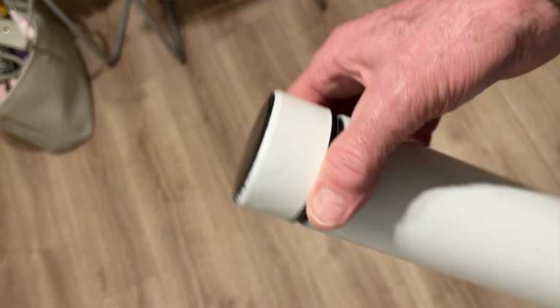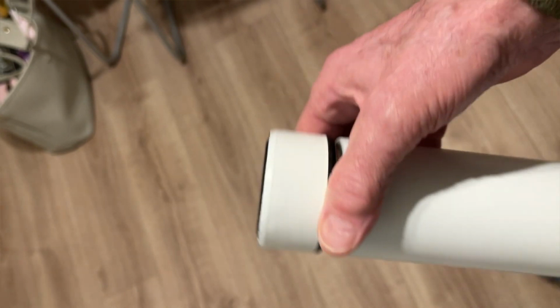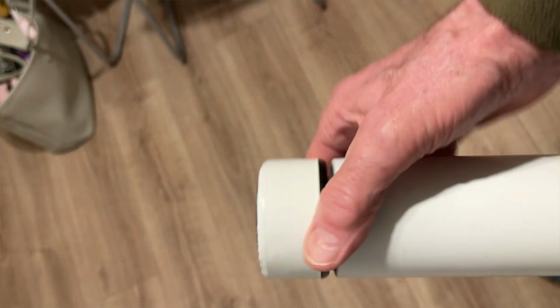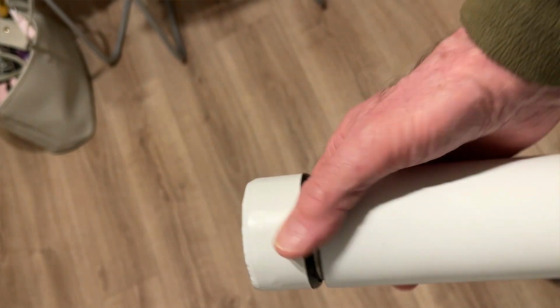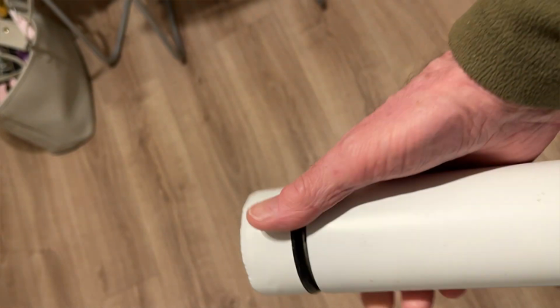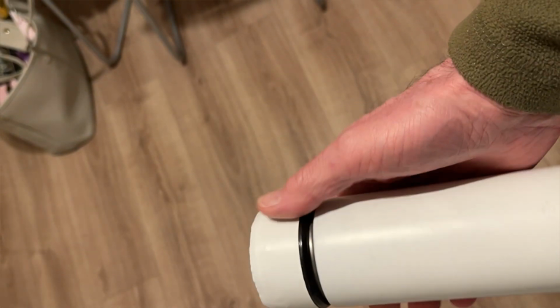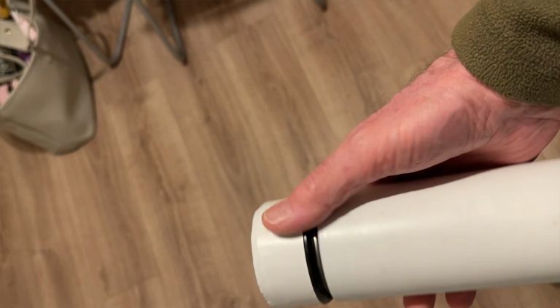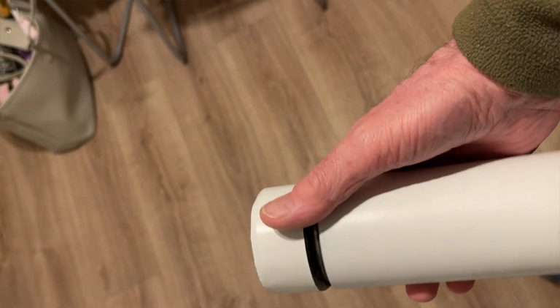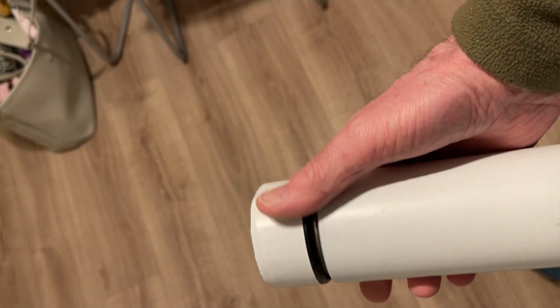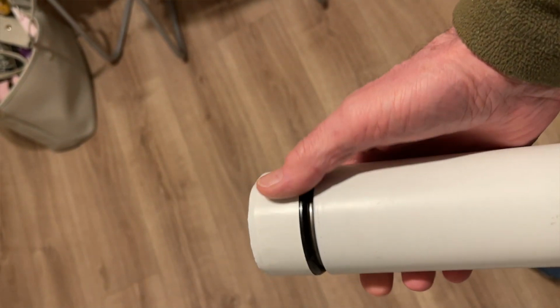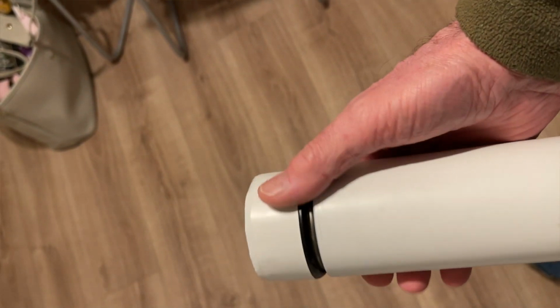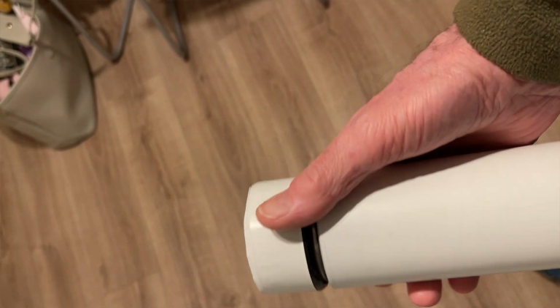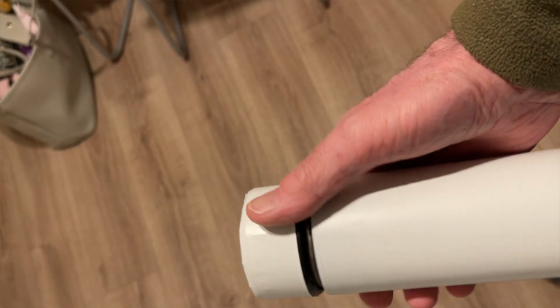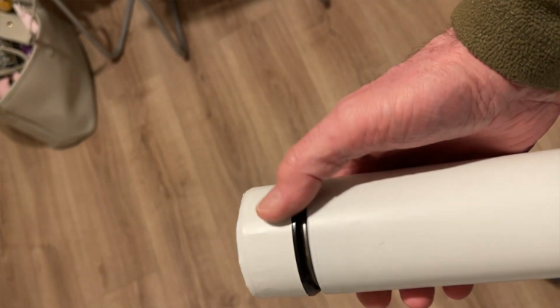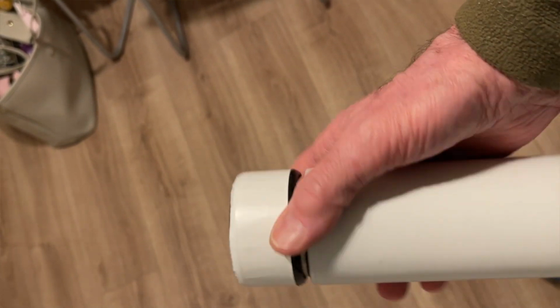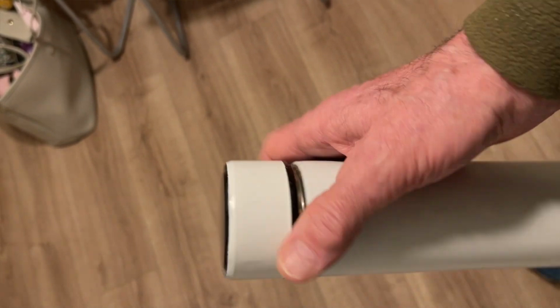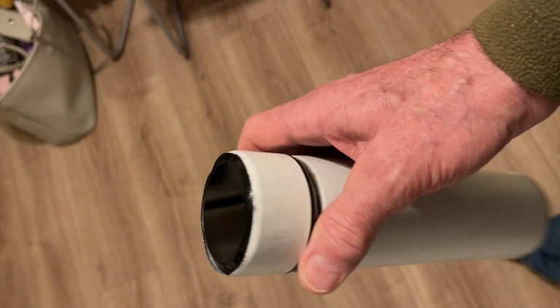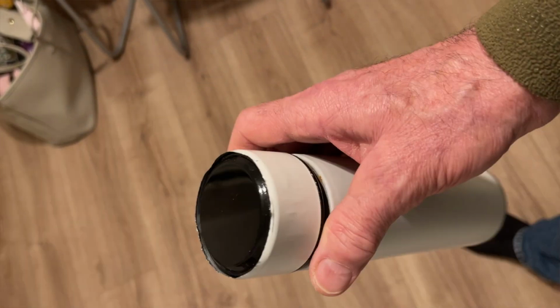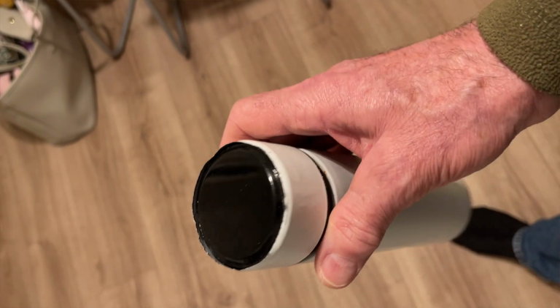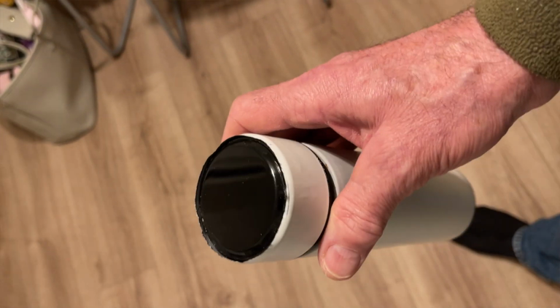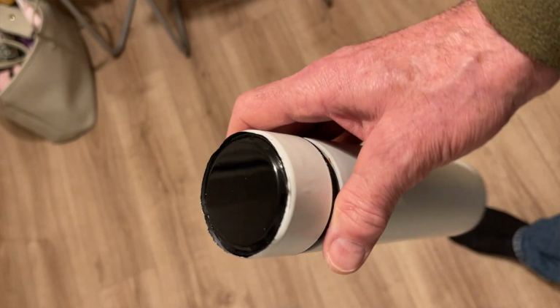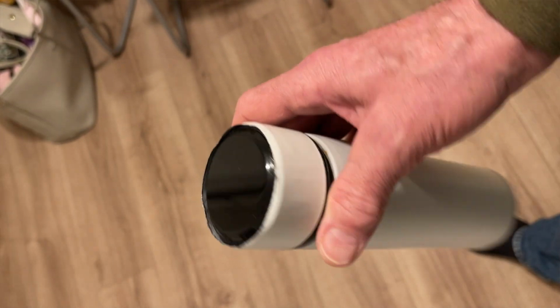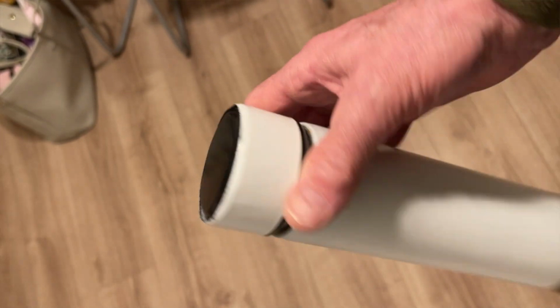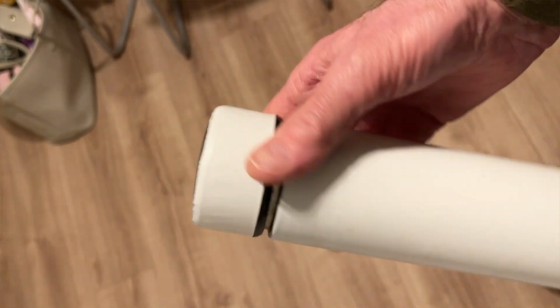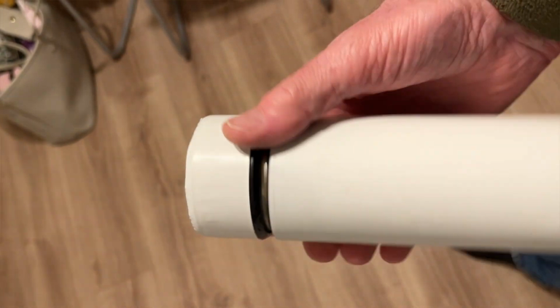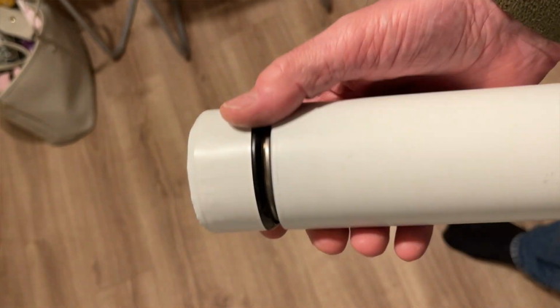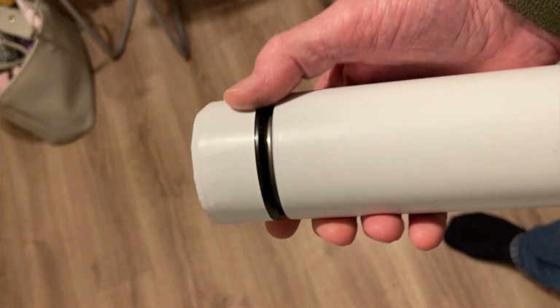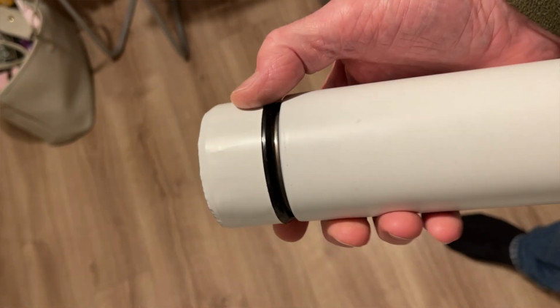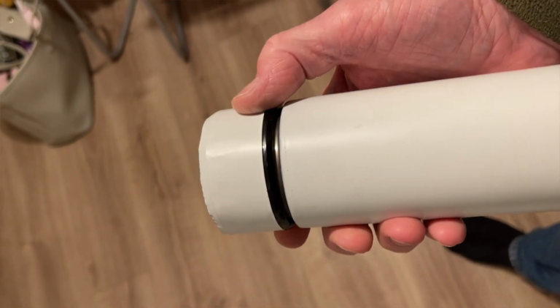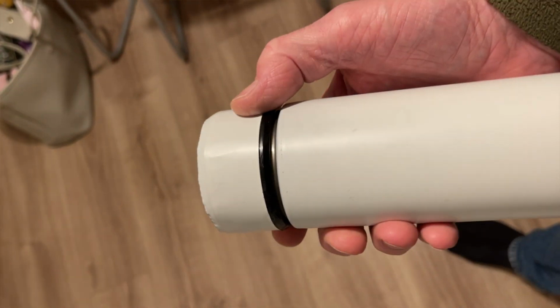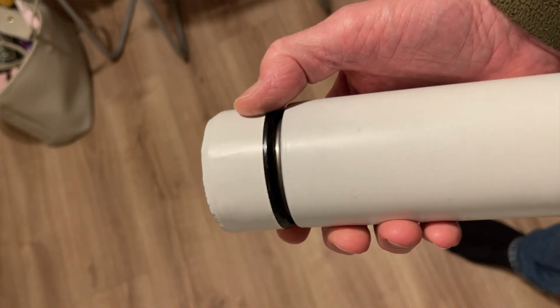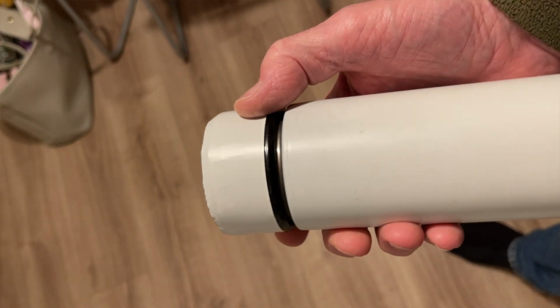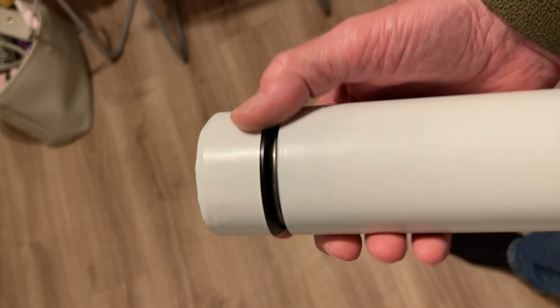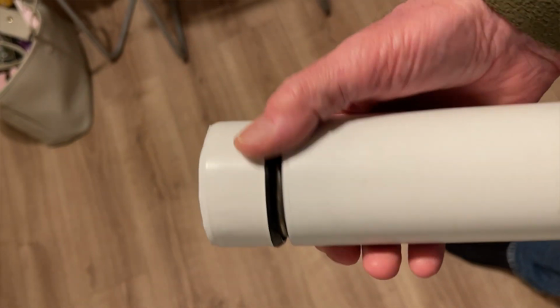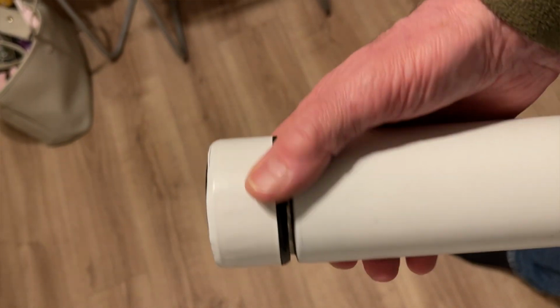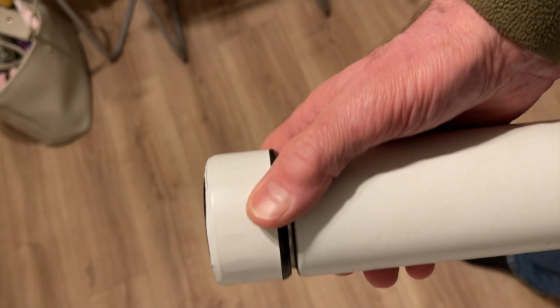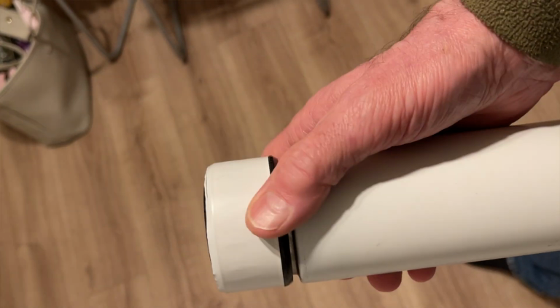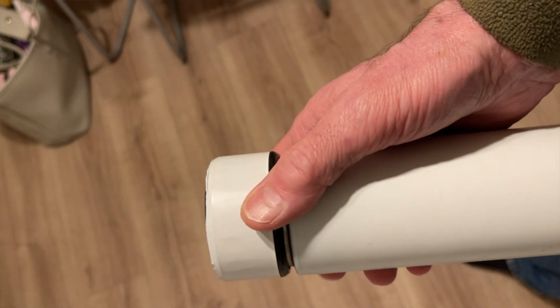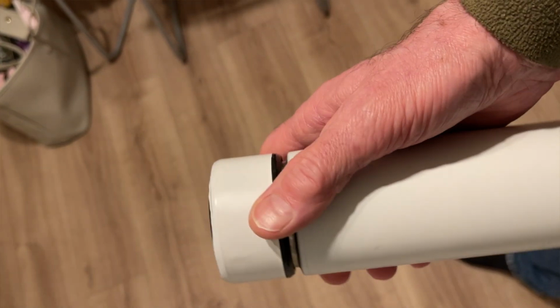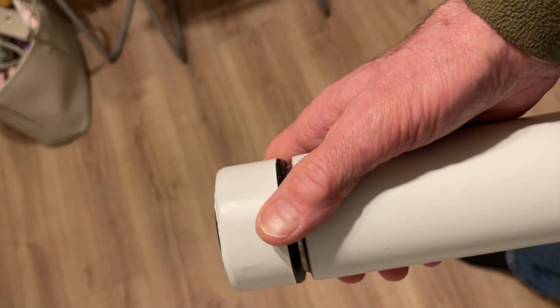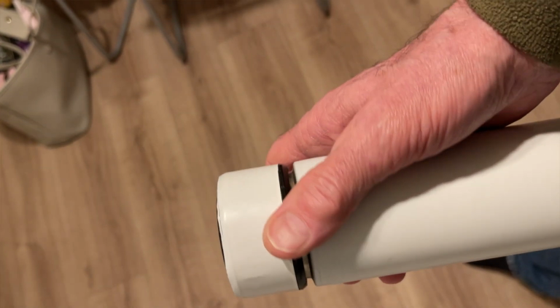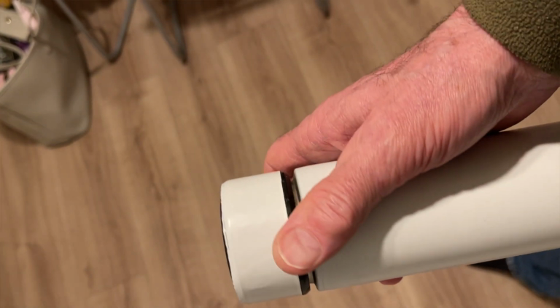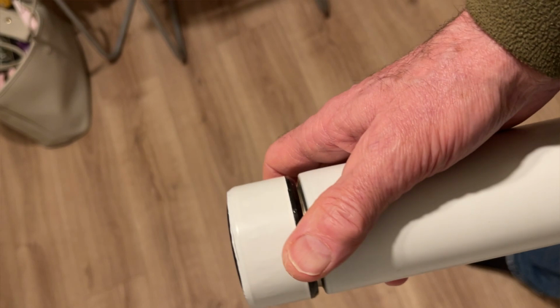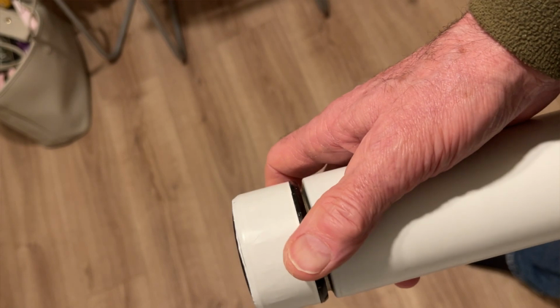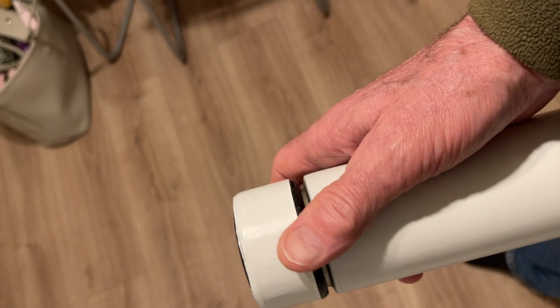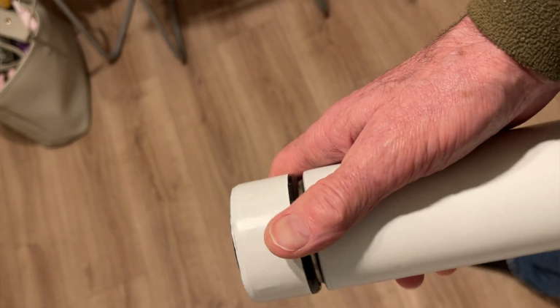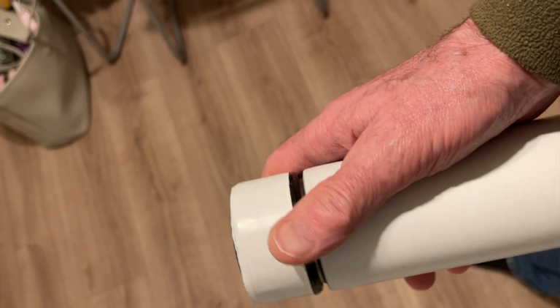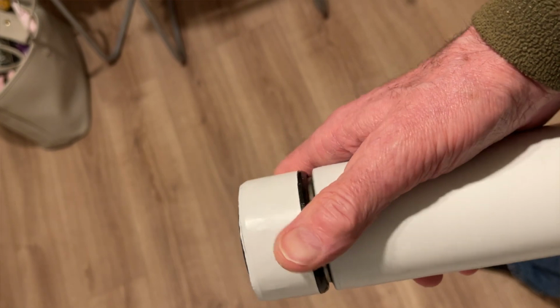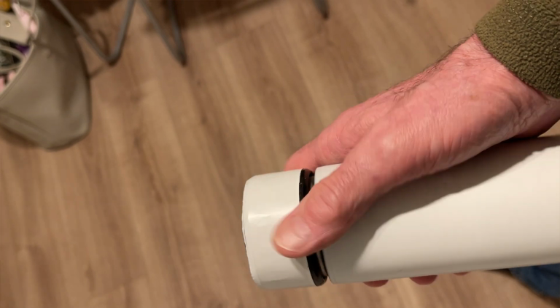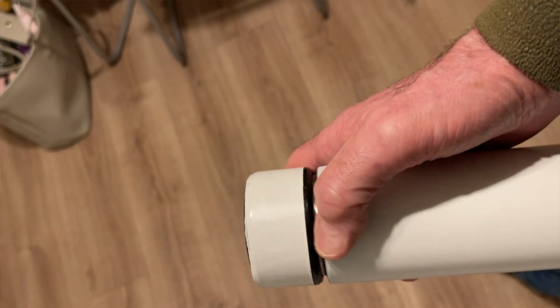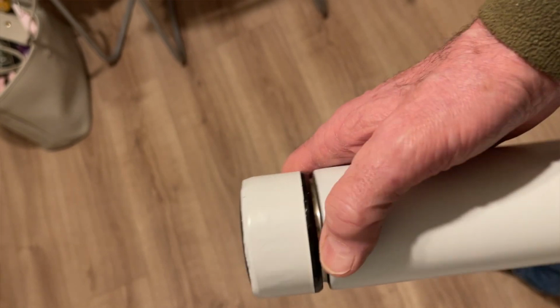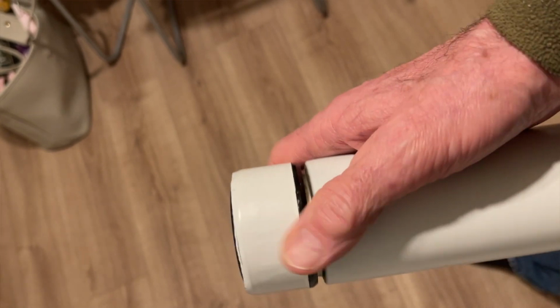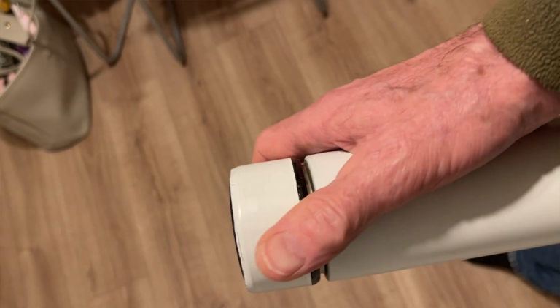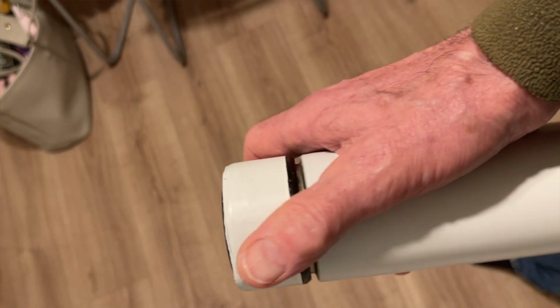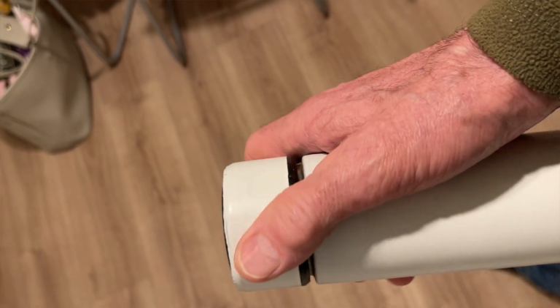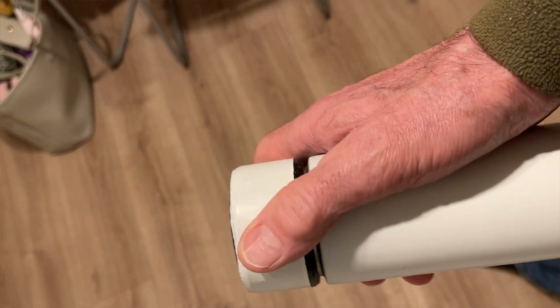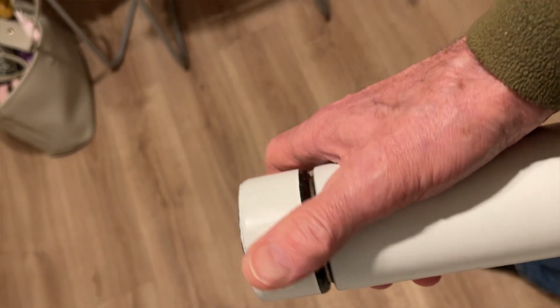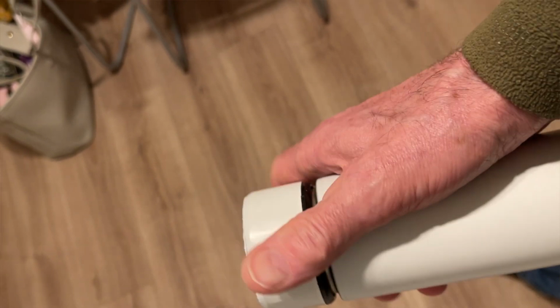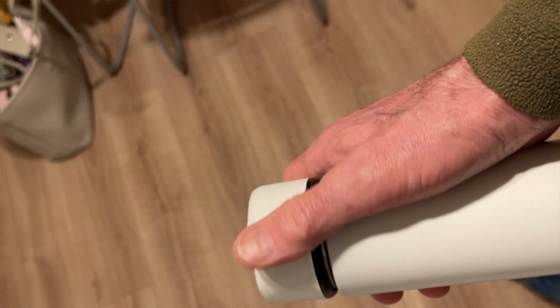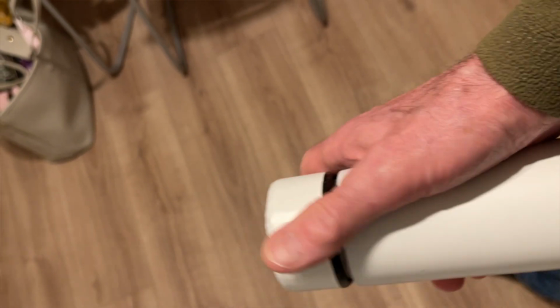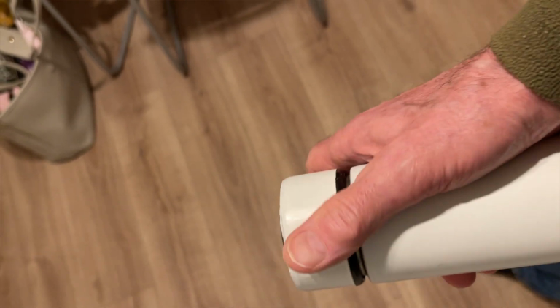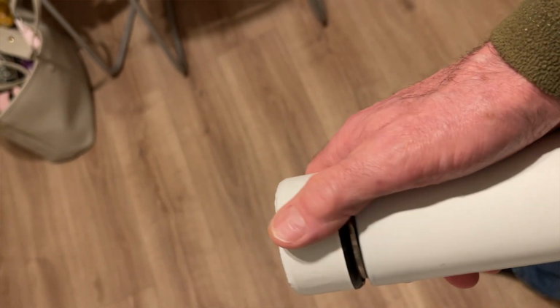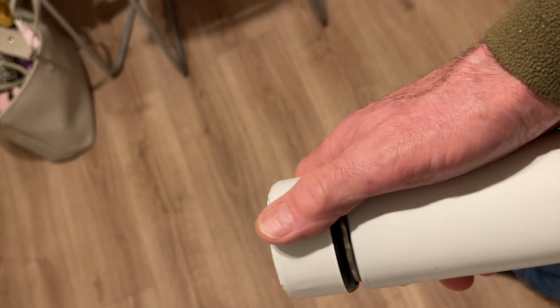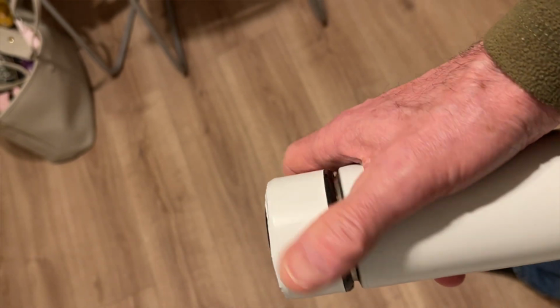The flasks are really cheap to start with but it seems a shame to lose that function. The flask itself is pretty good.